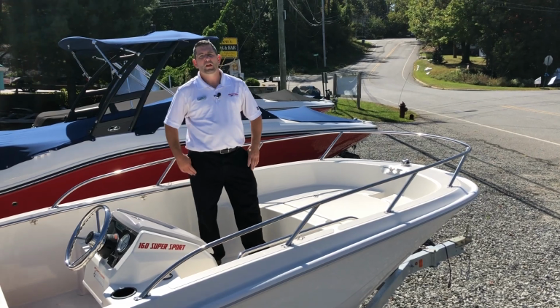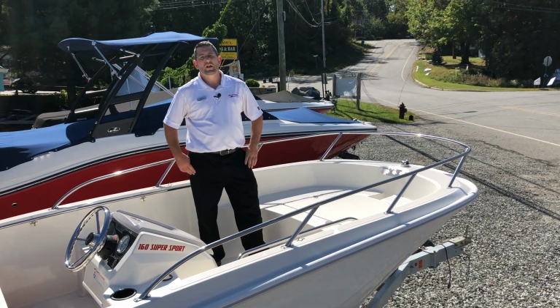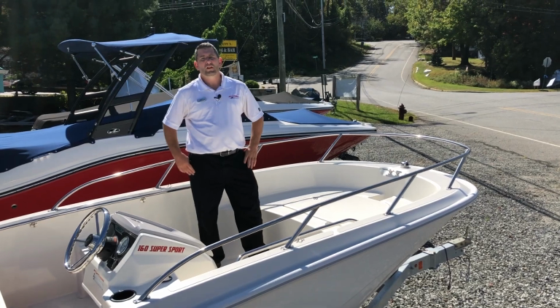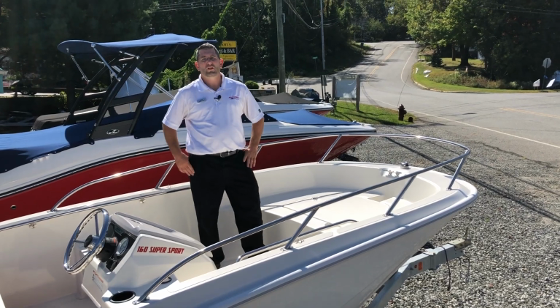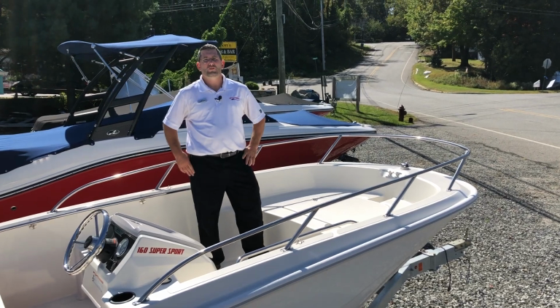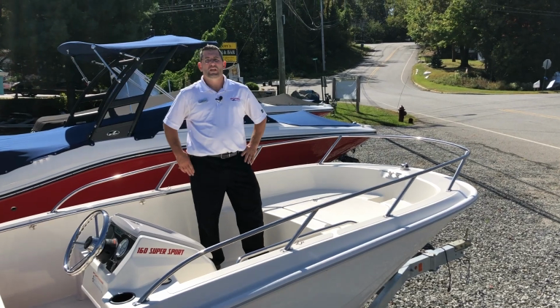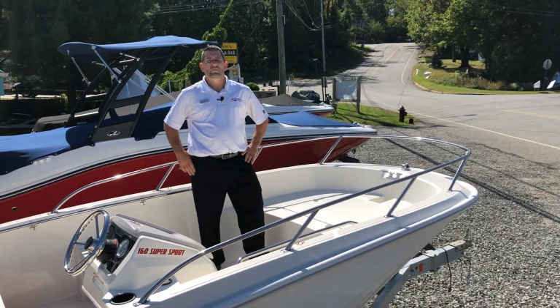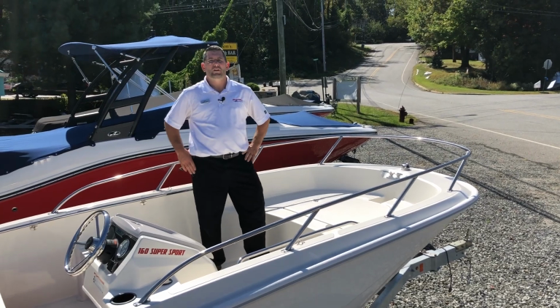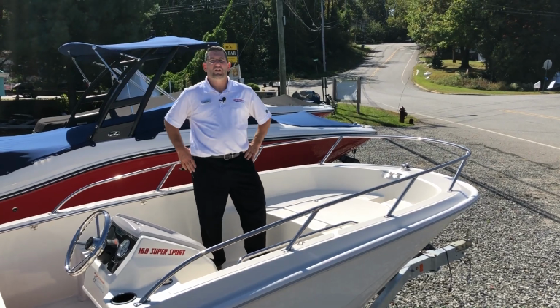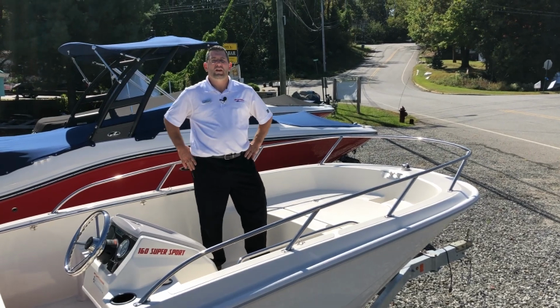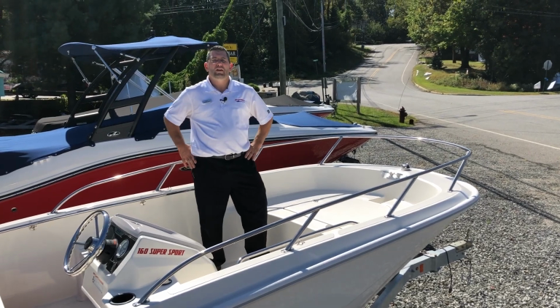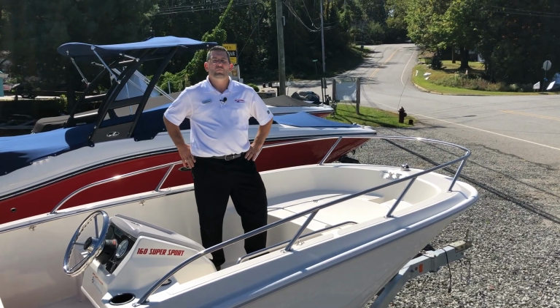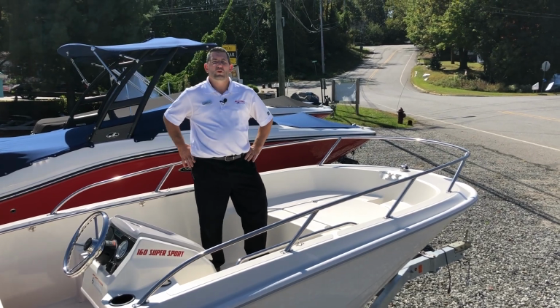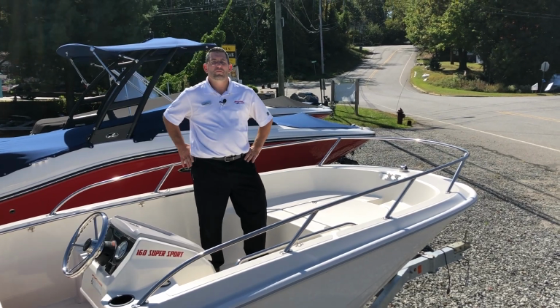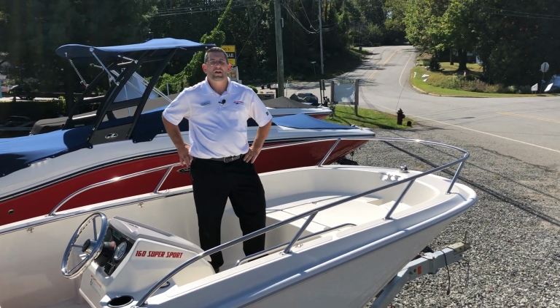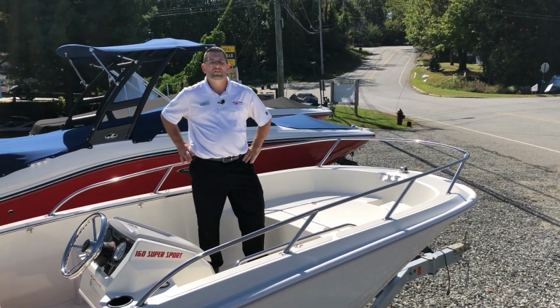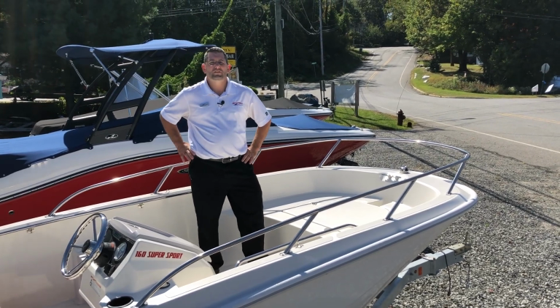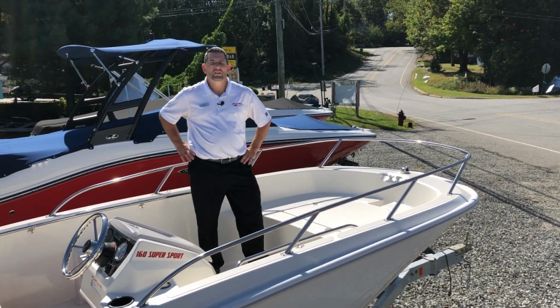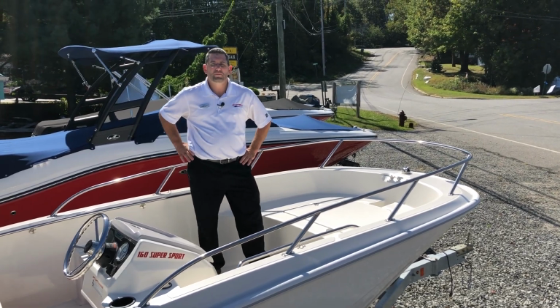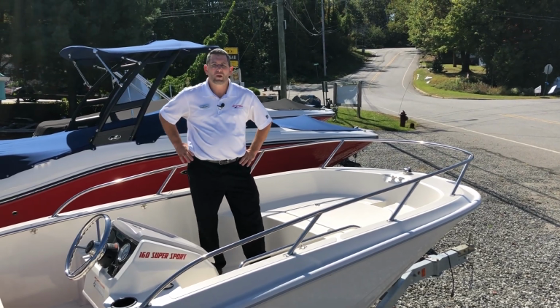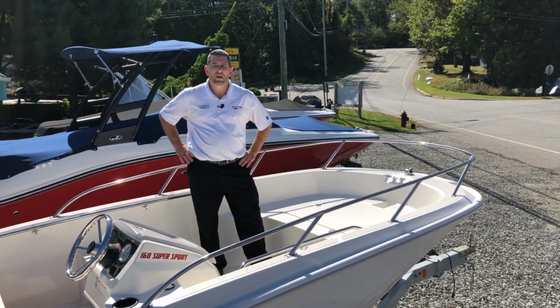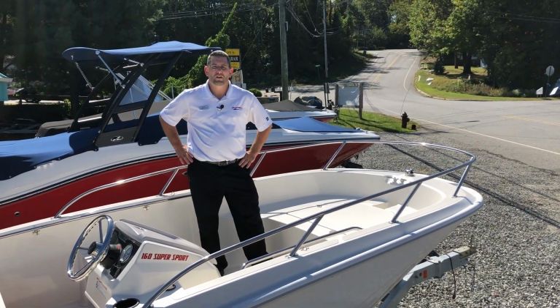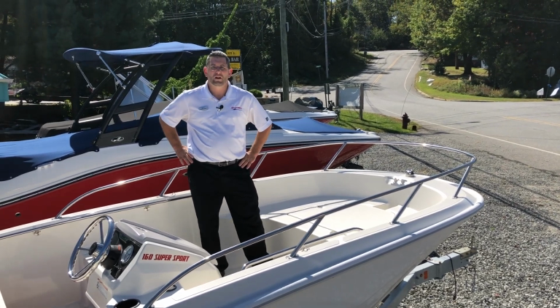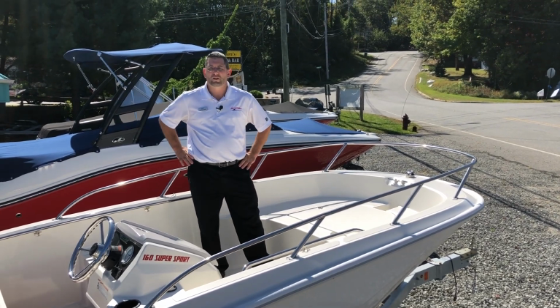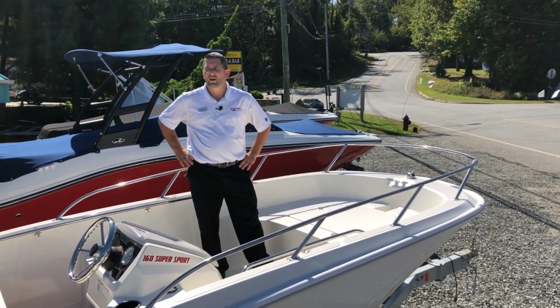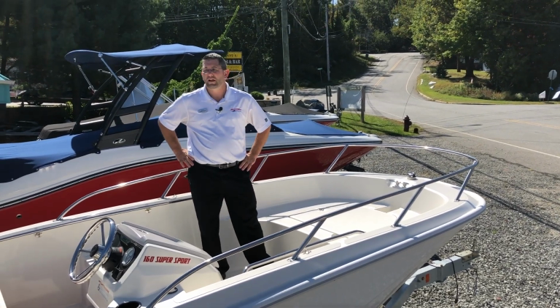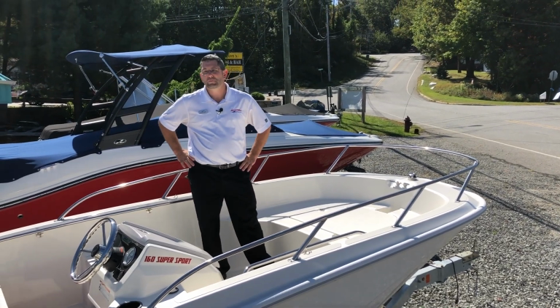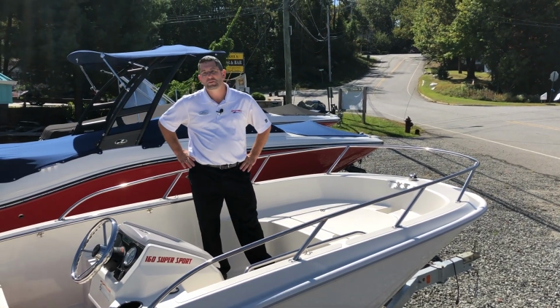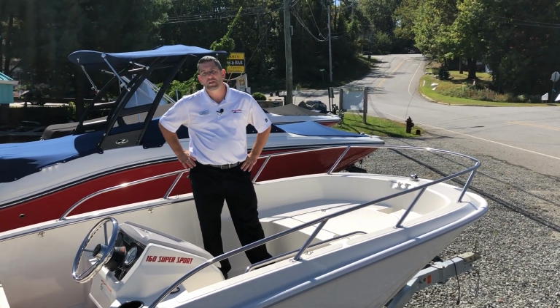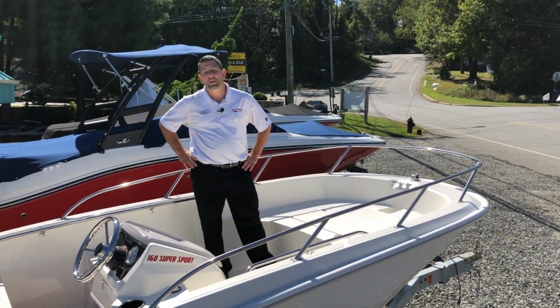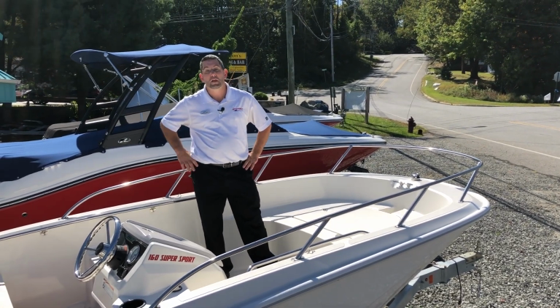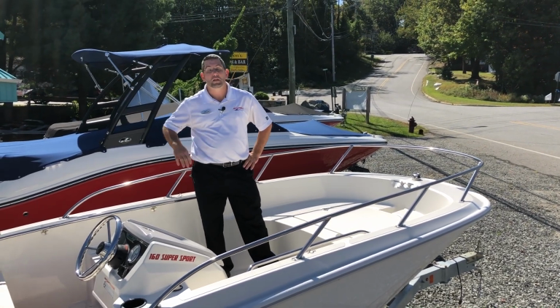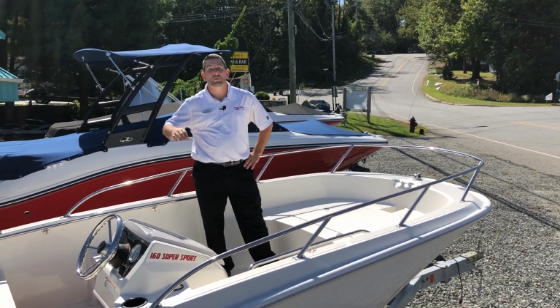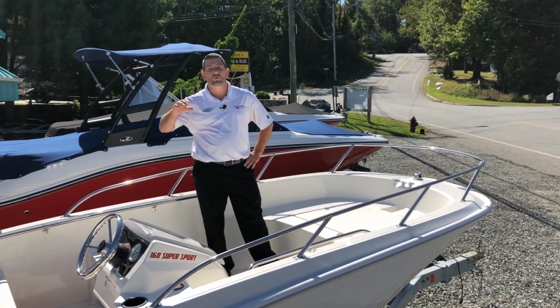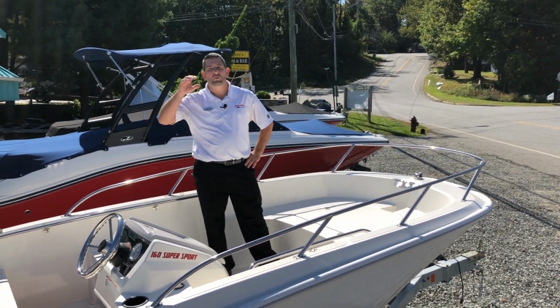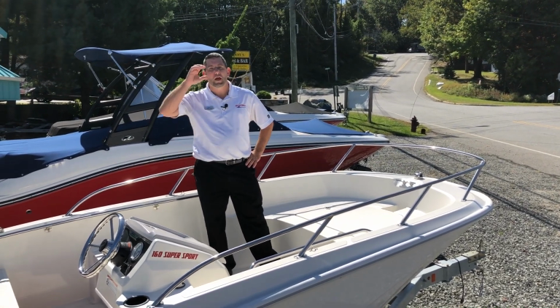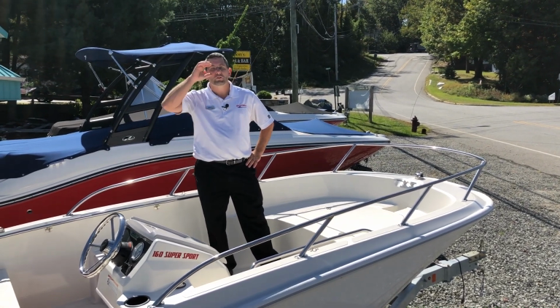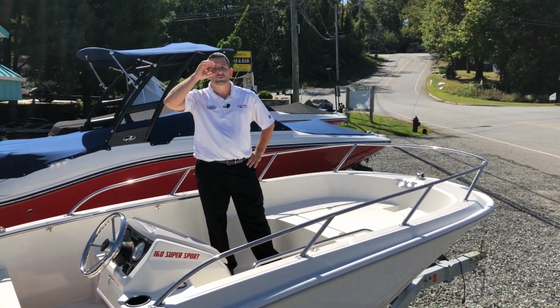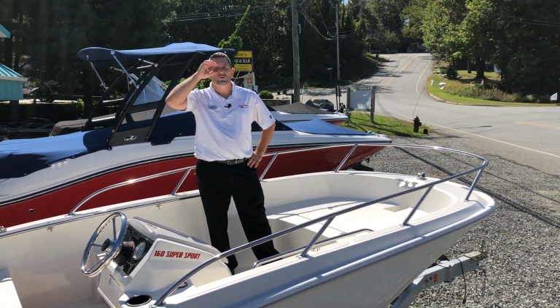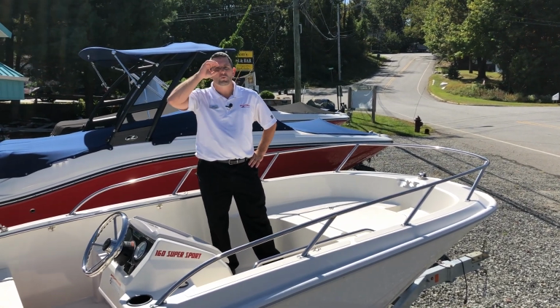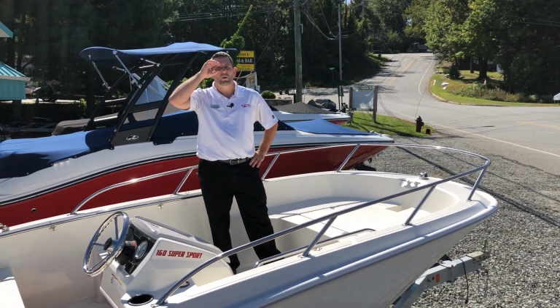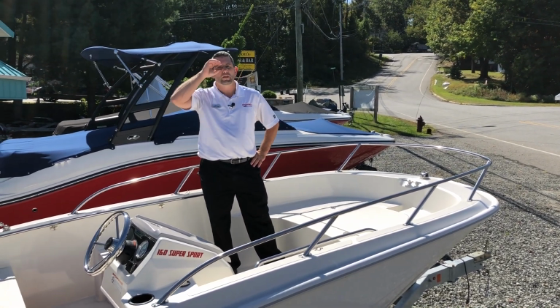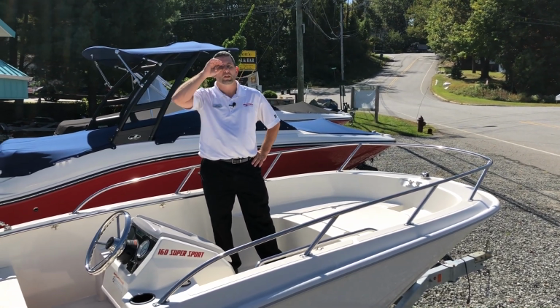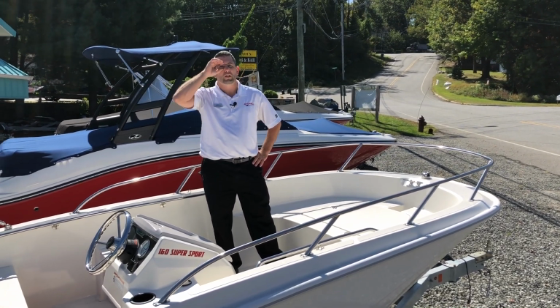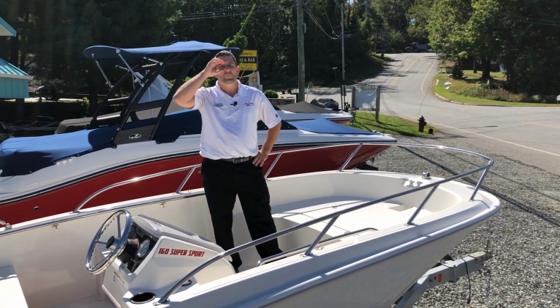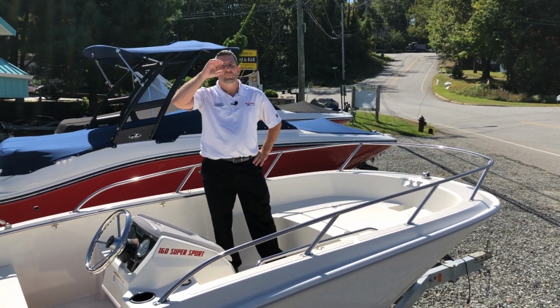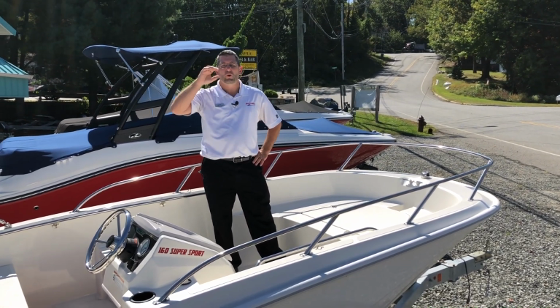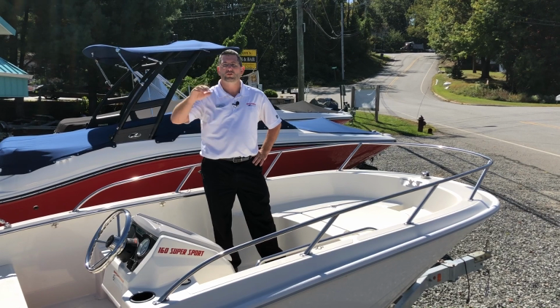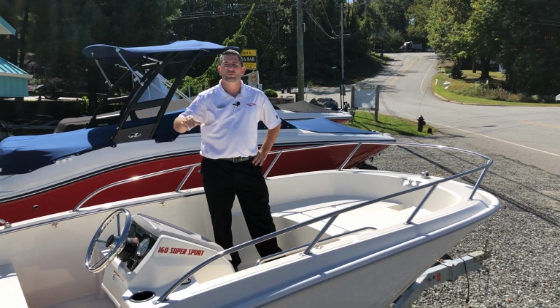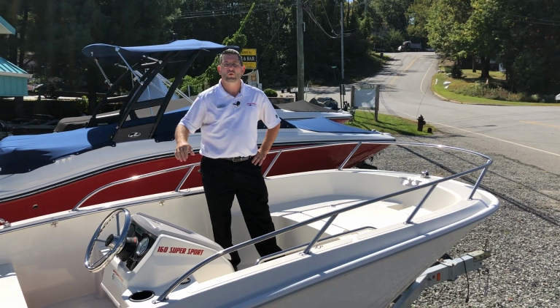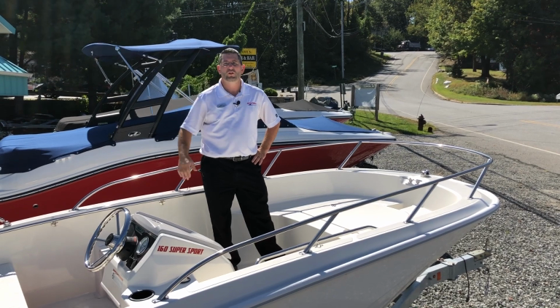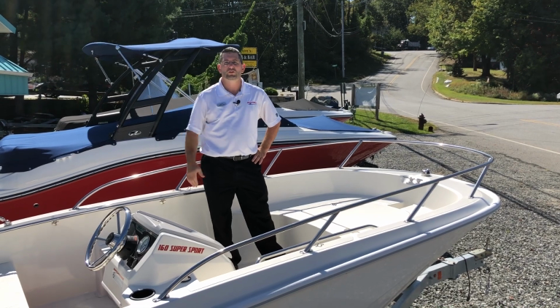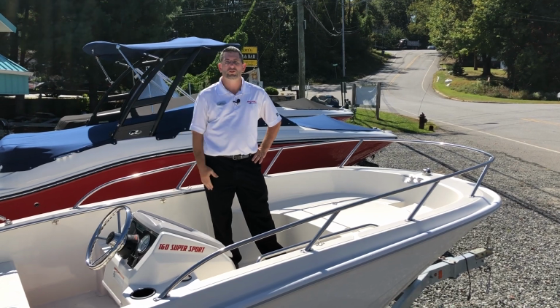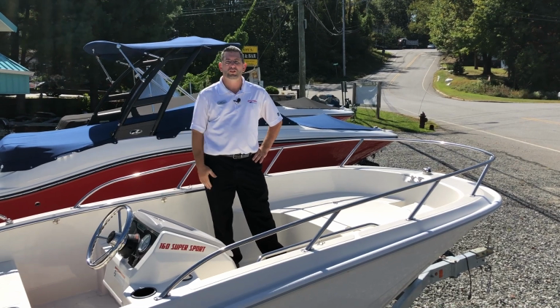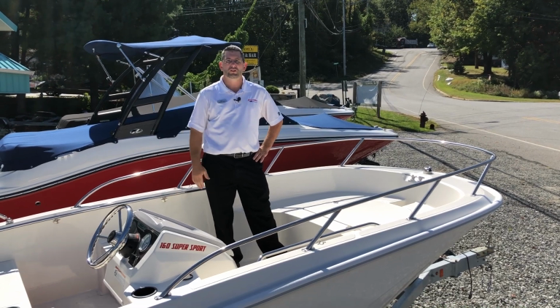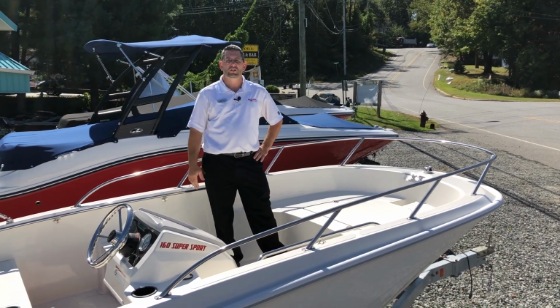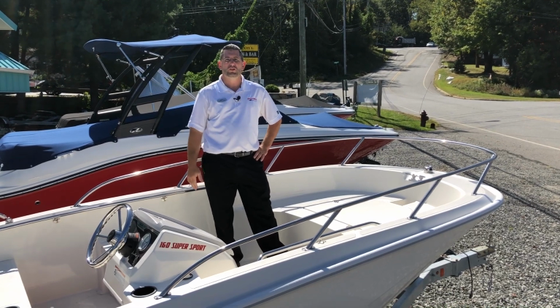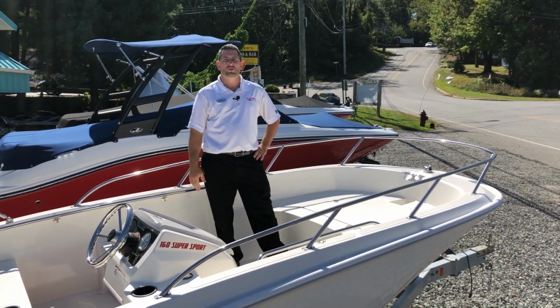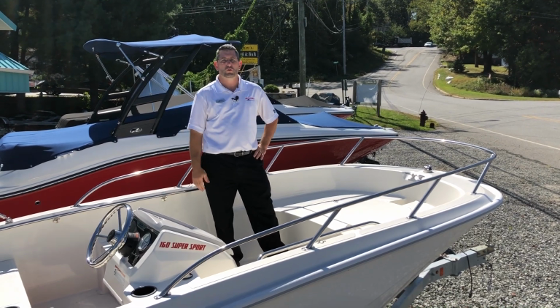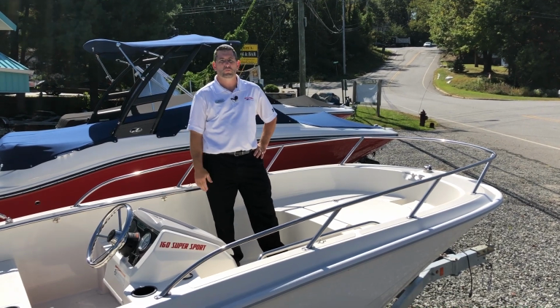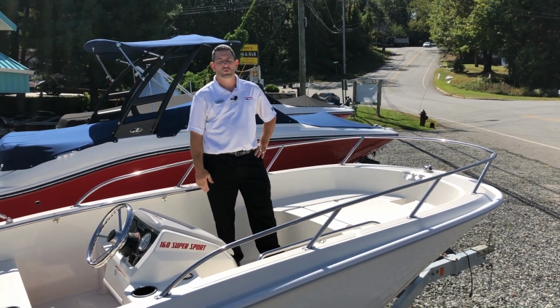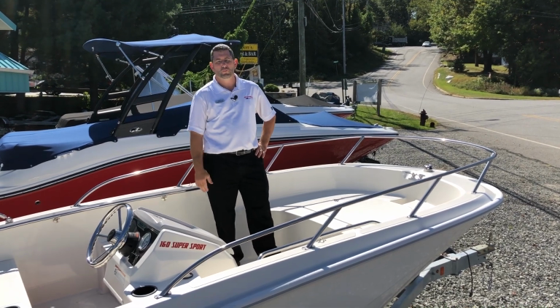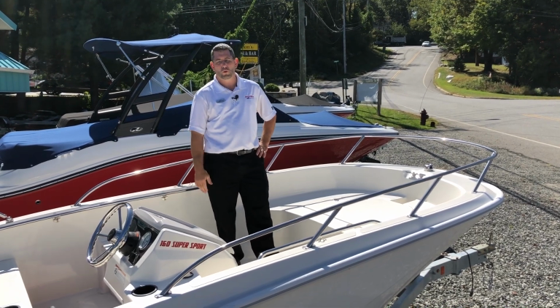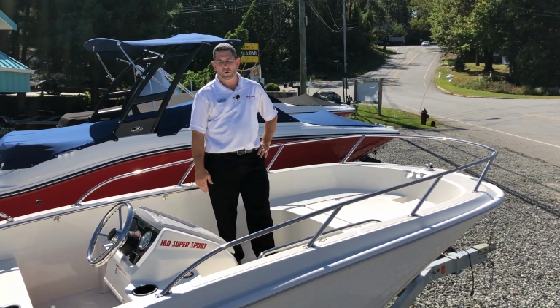Hello, David again at MarineMax Lake of Pacon. I am standing on a 2020 Boston Whaler 16 Super Sport.